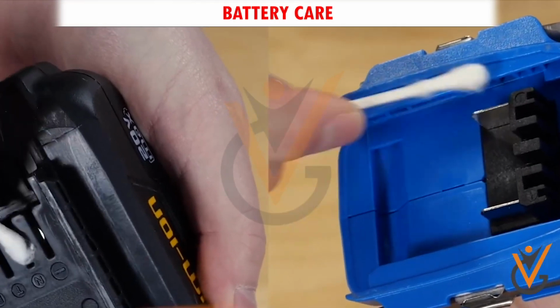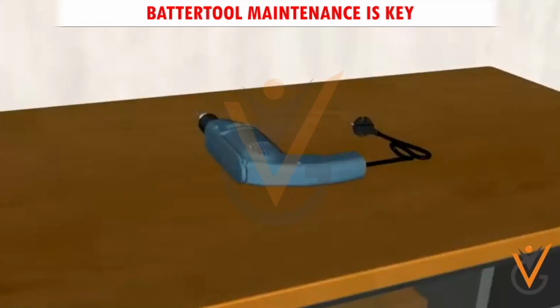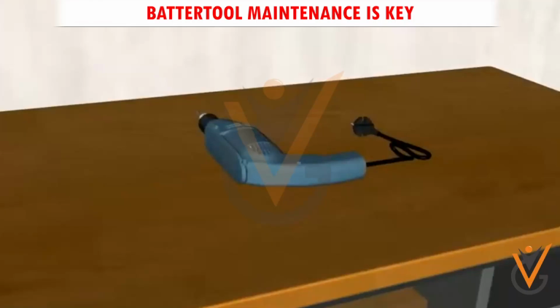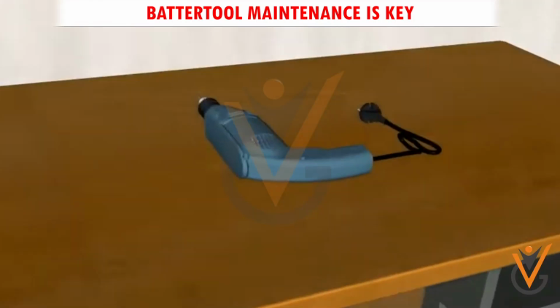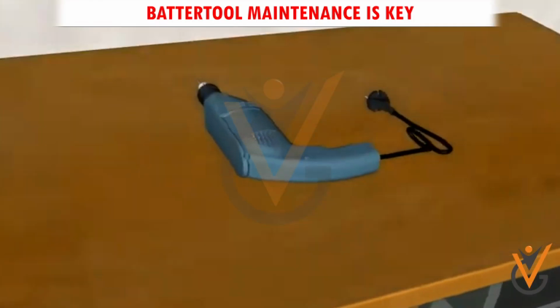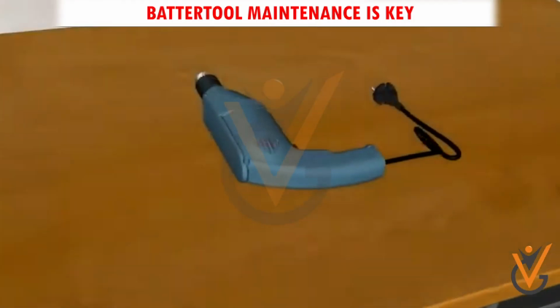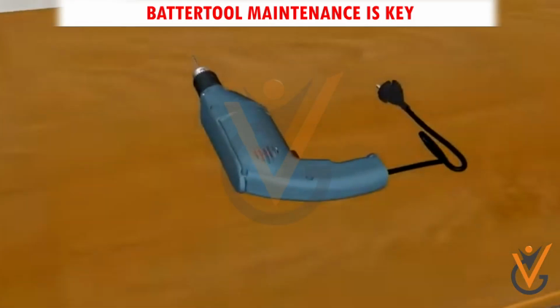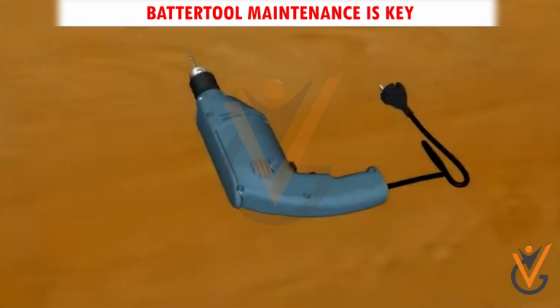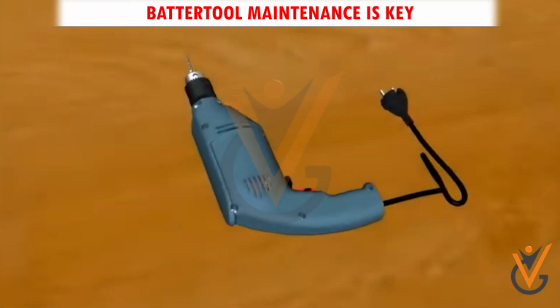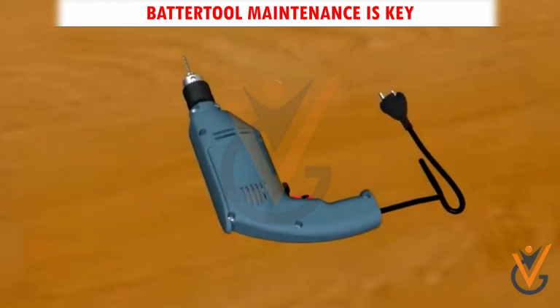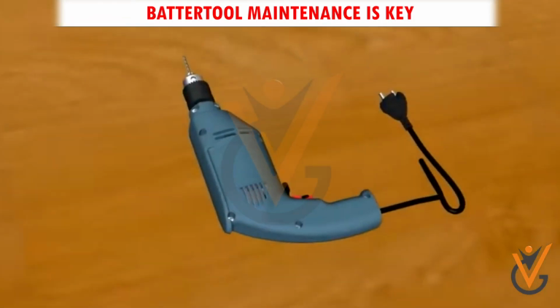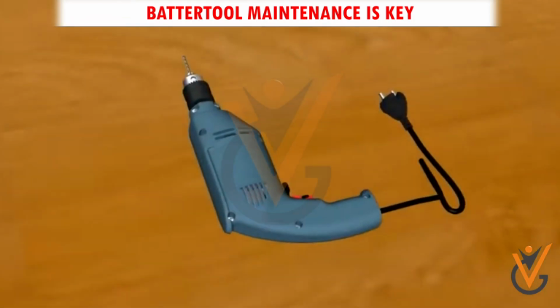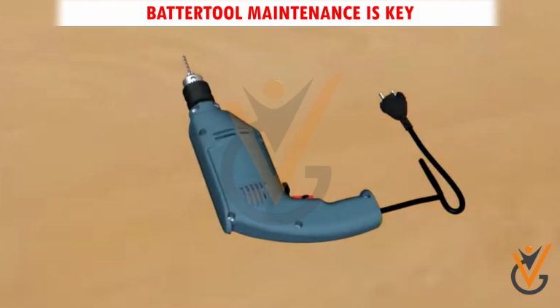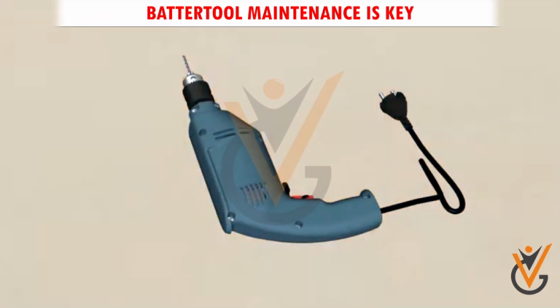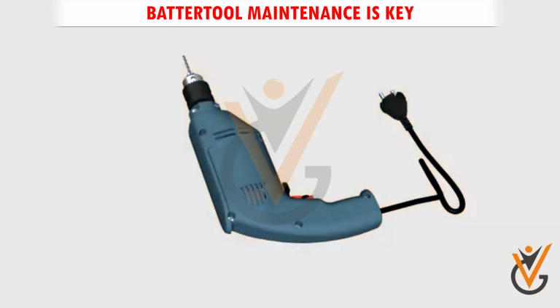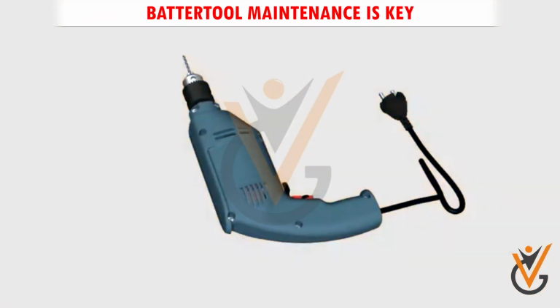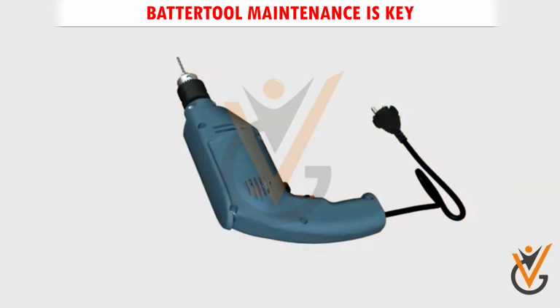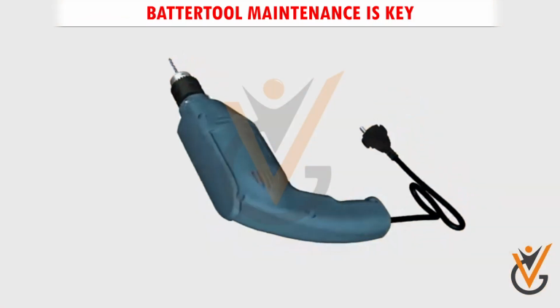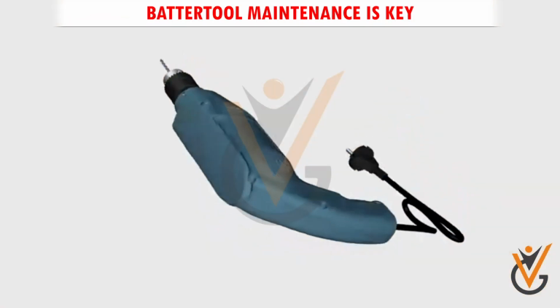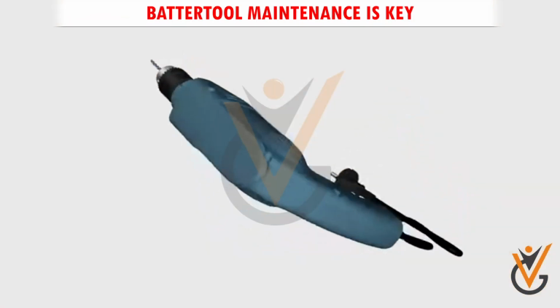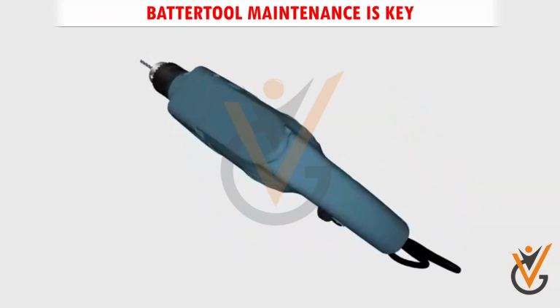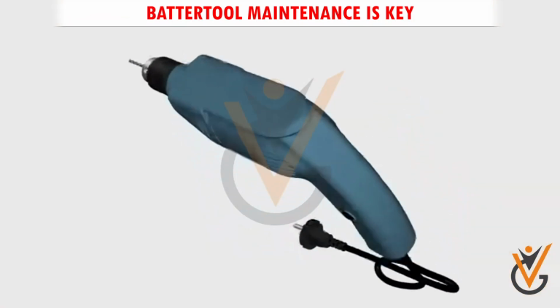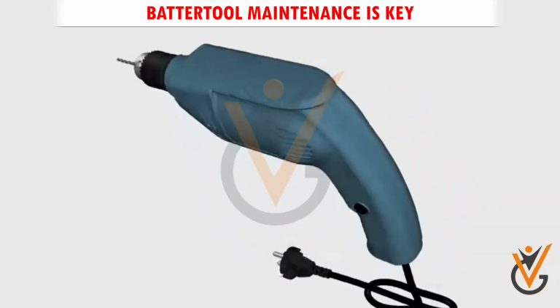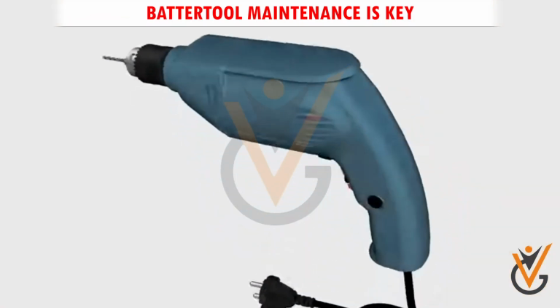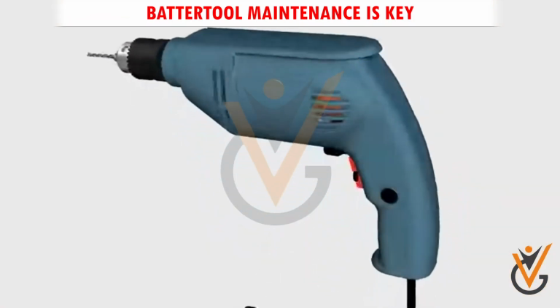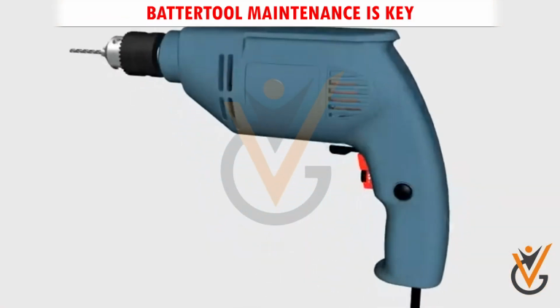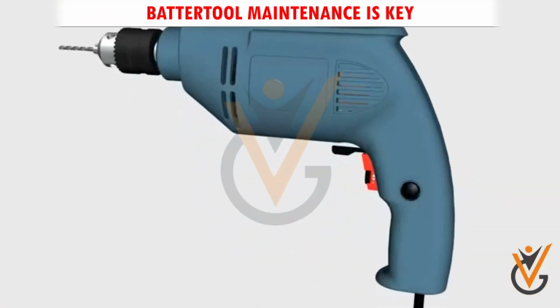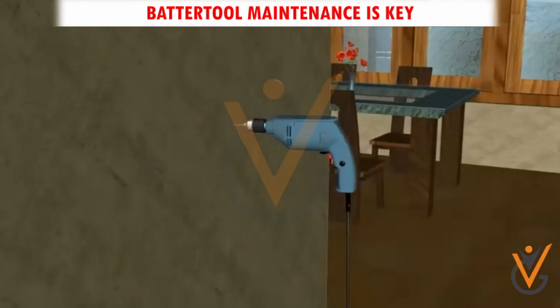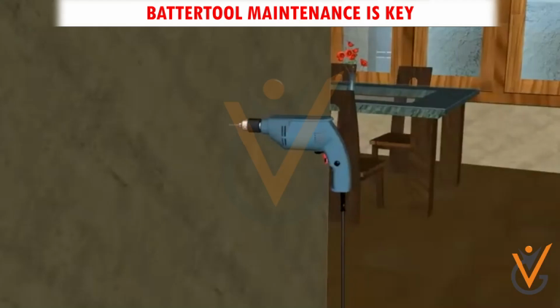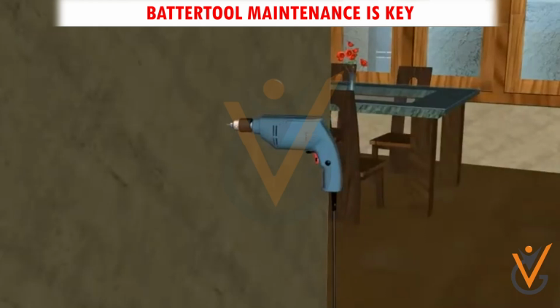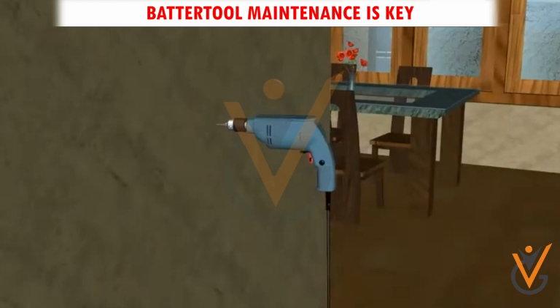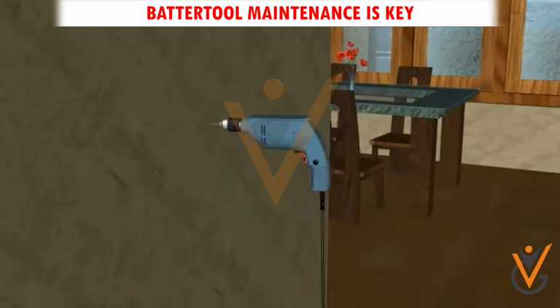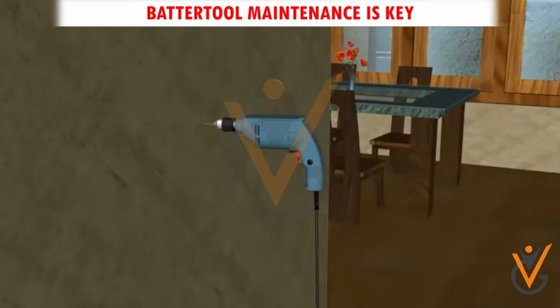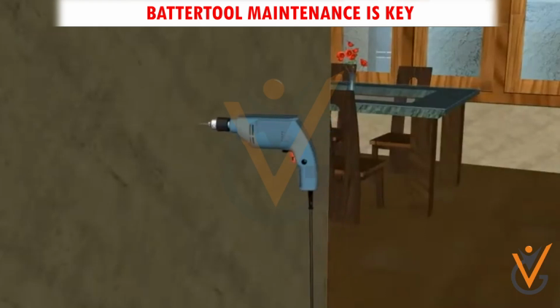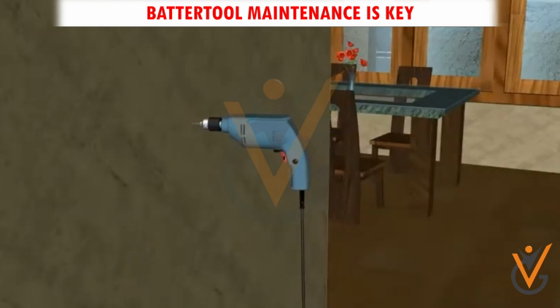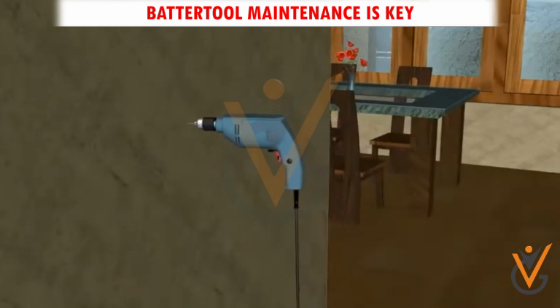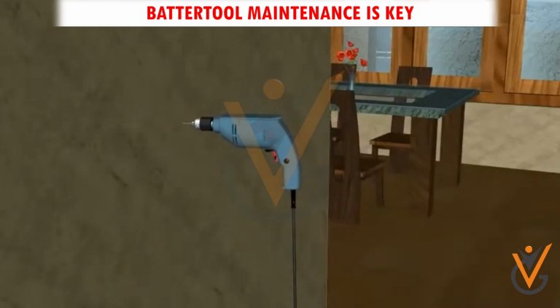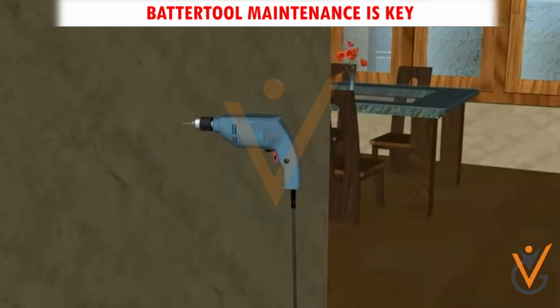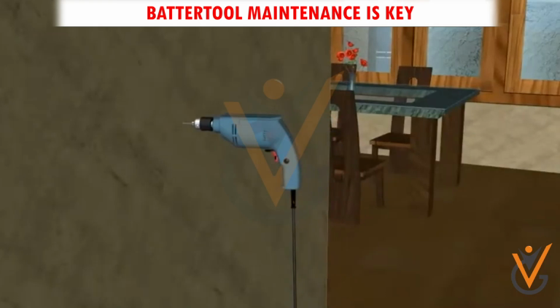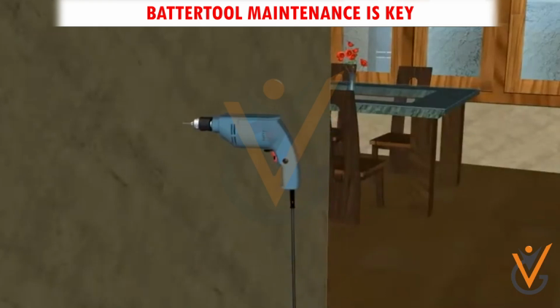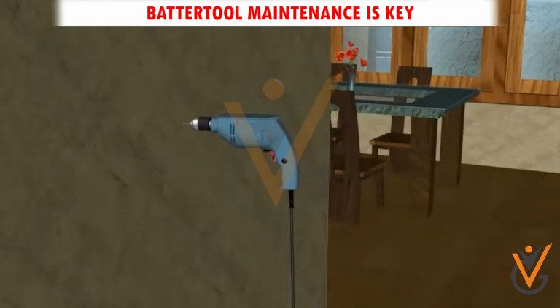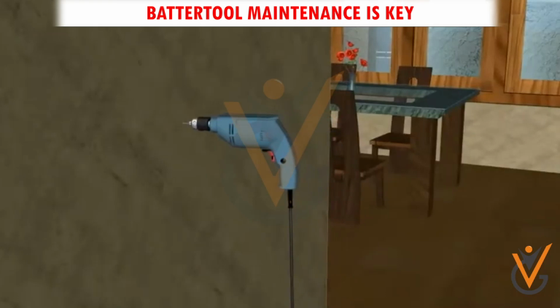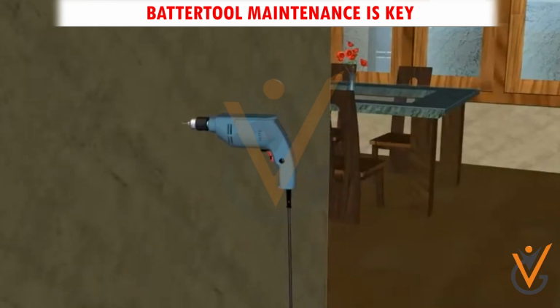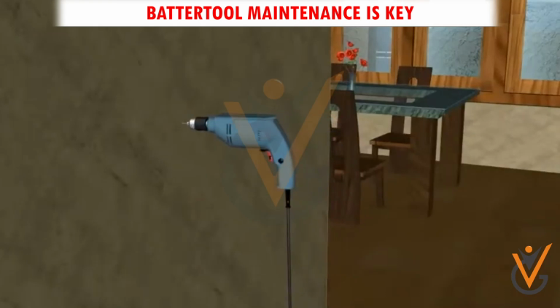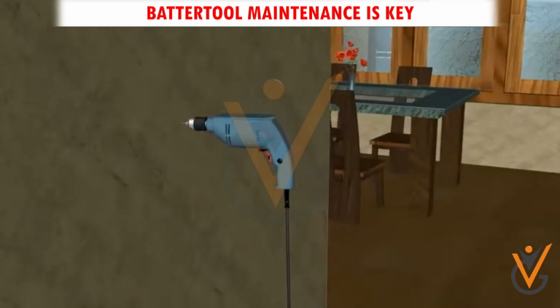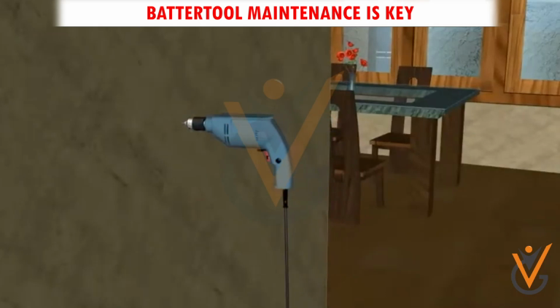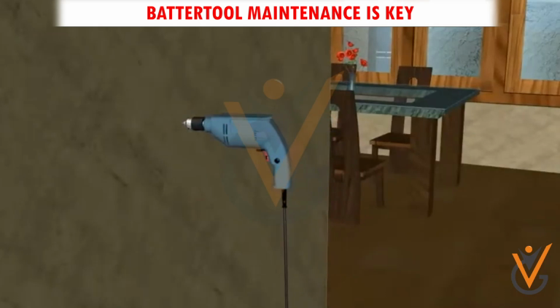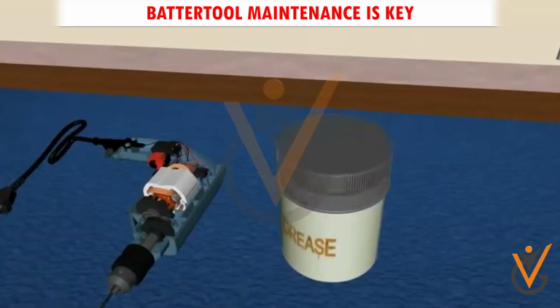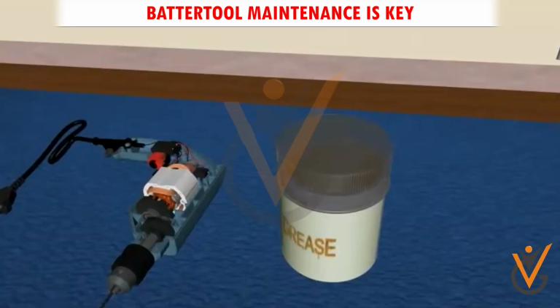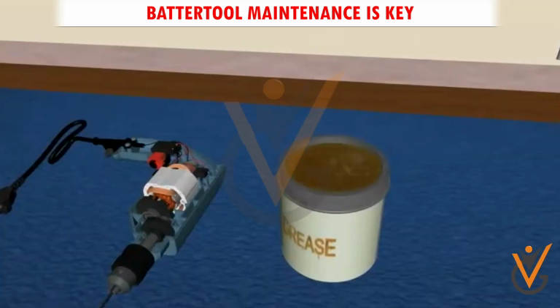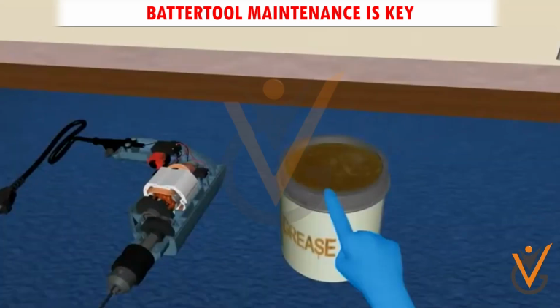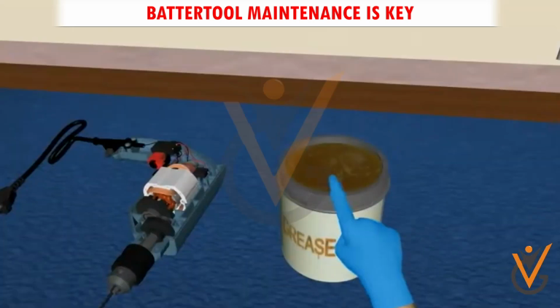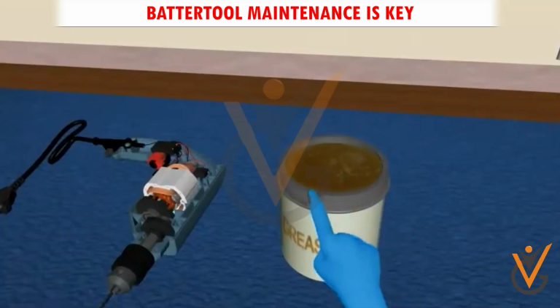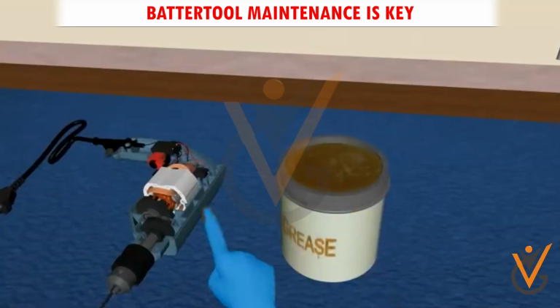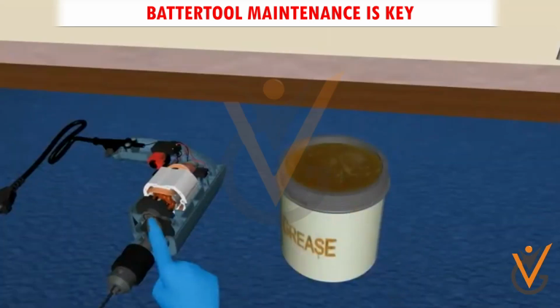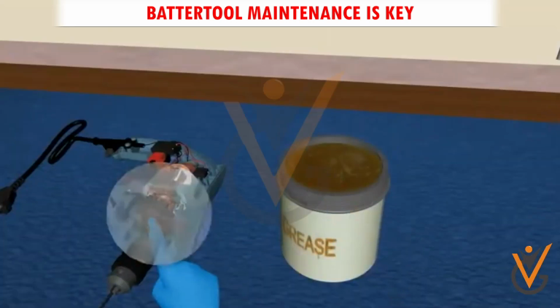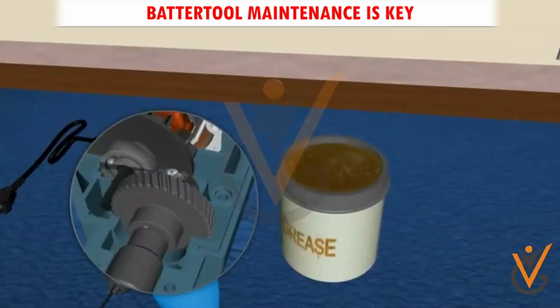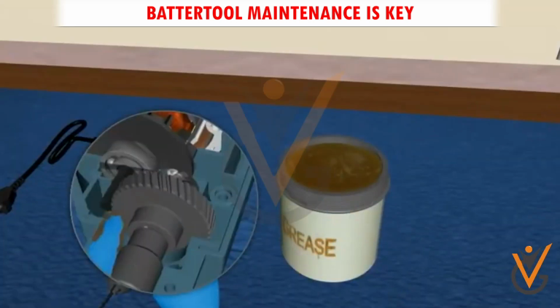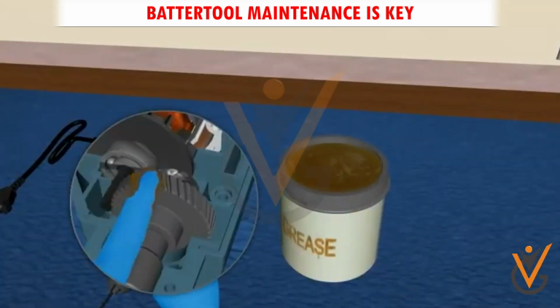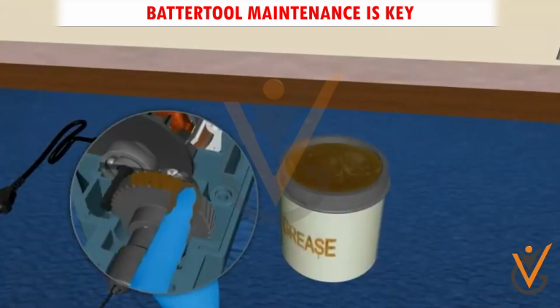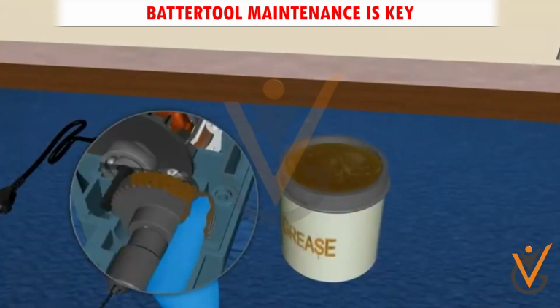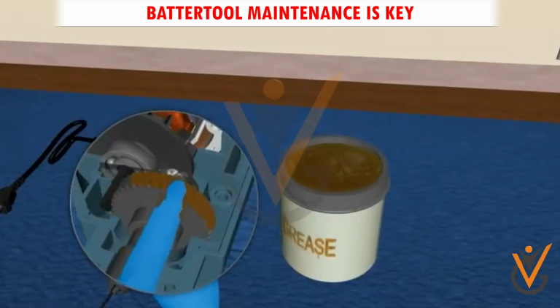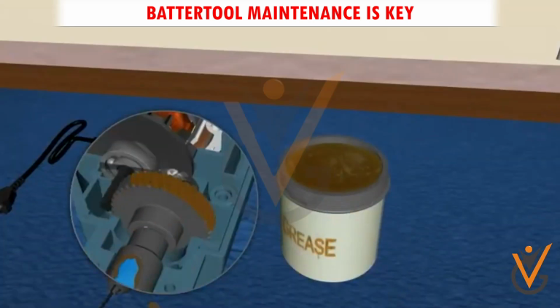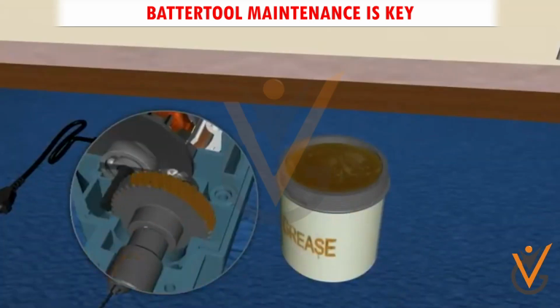Tool maintenance is key. Implementing daily maintenance routines is the best way to prevent problems with your power tools.